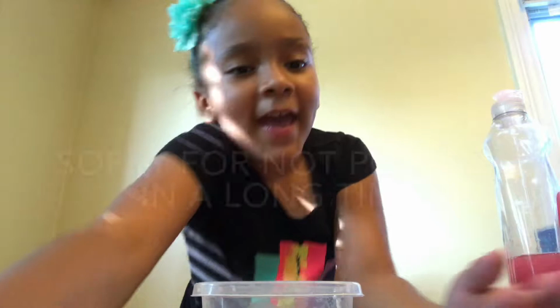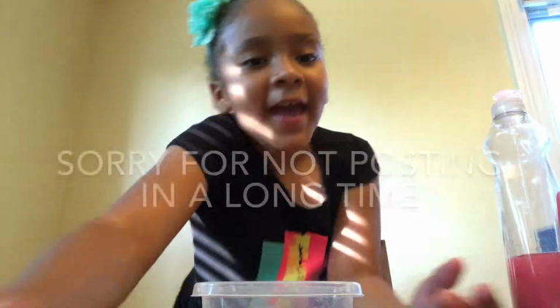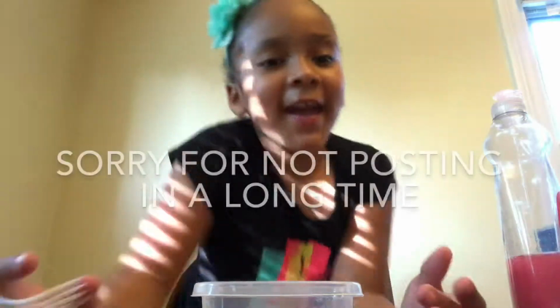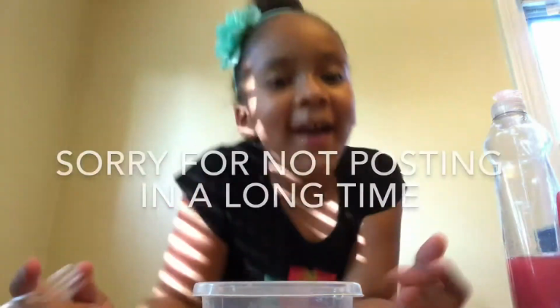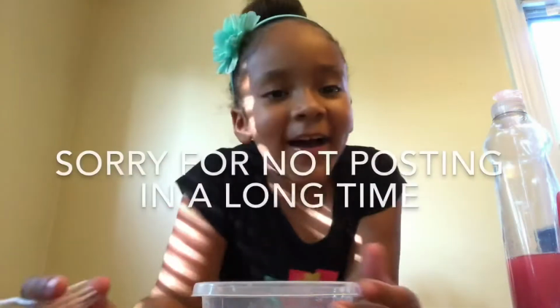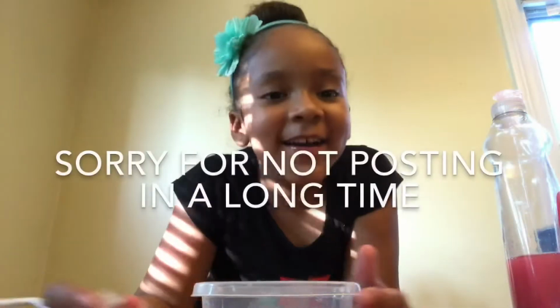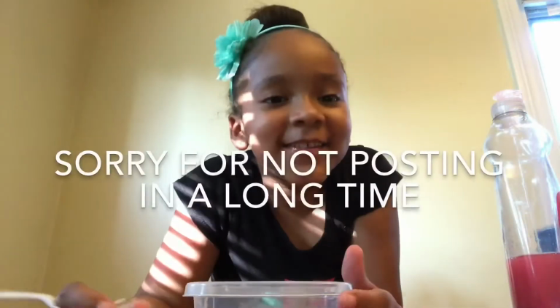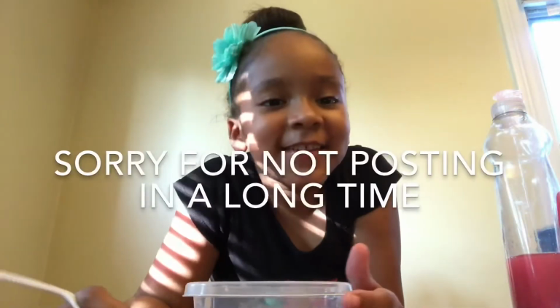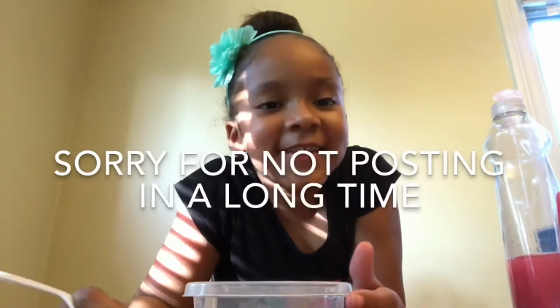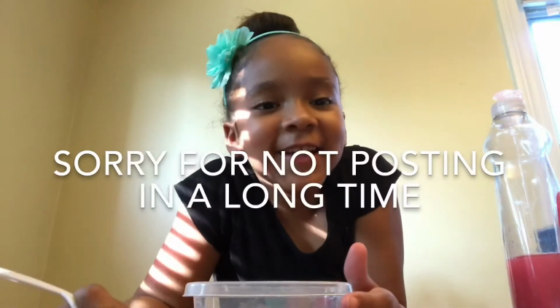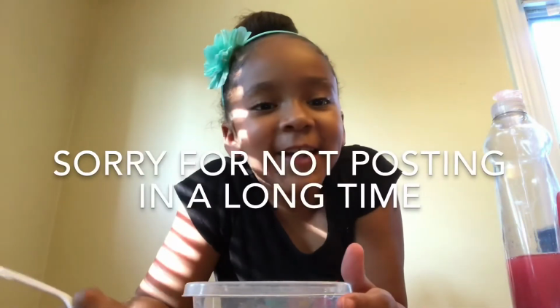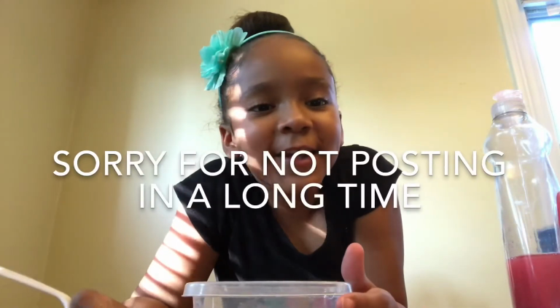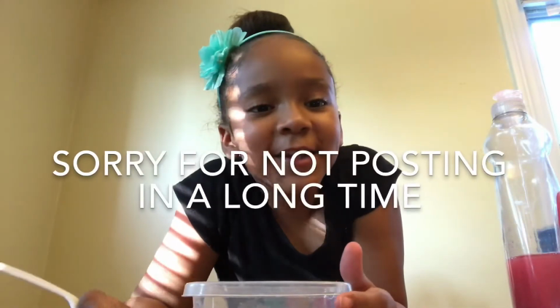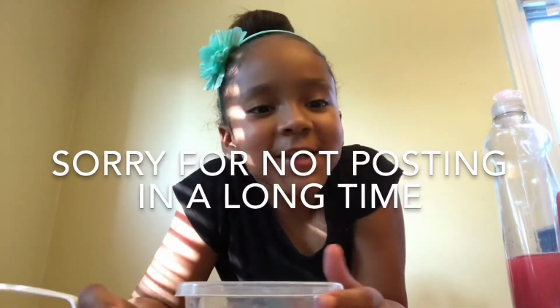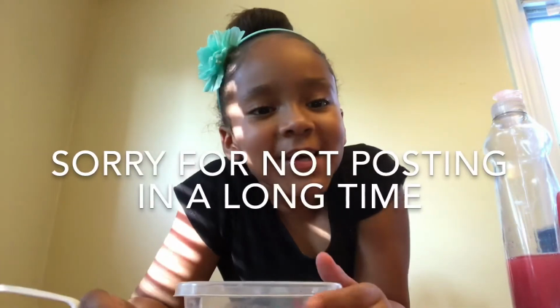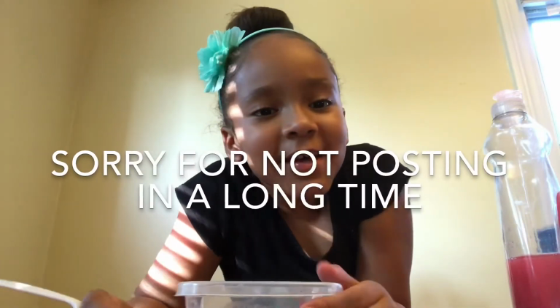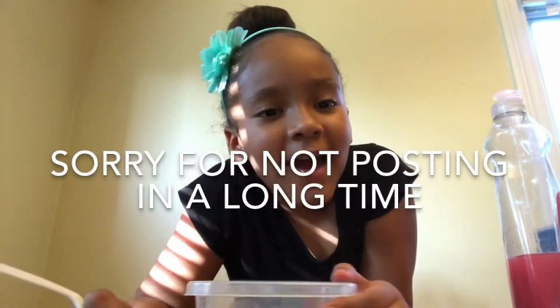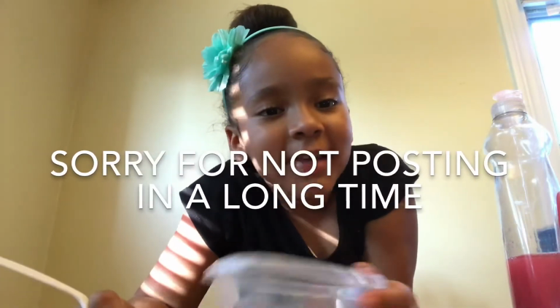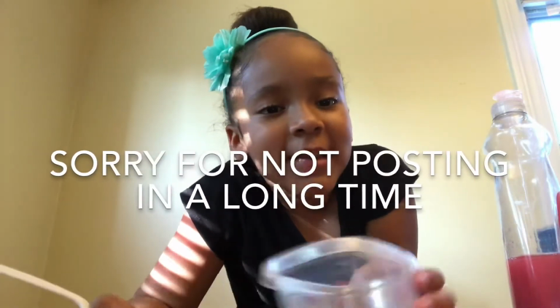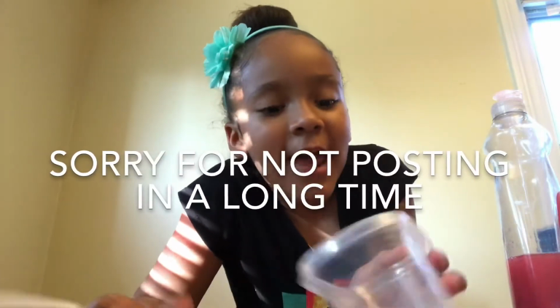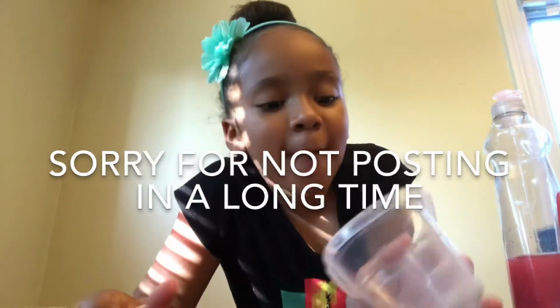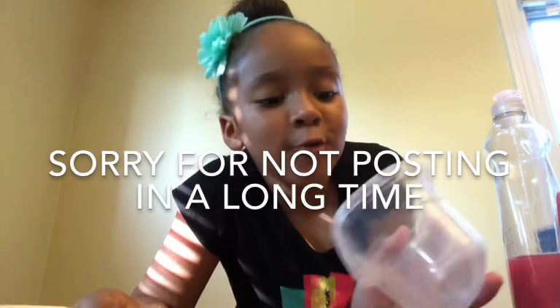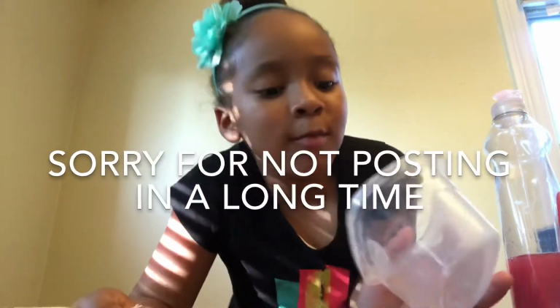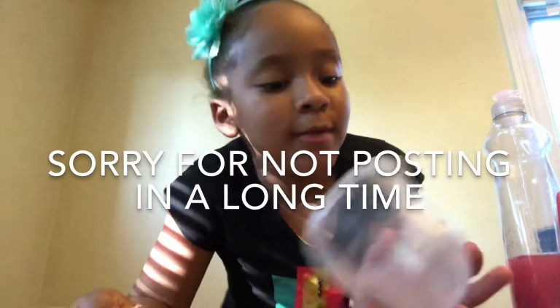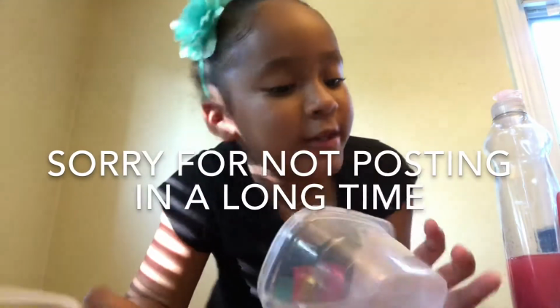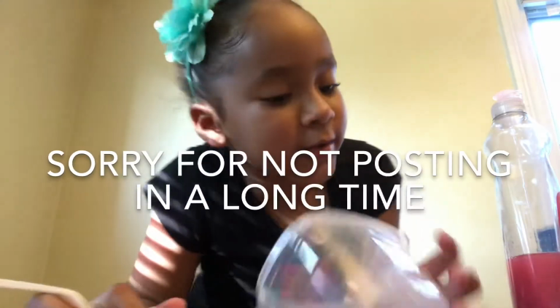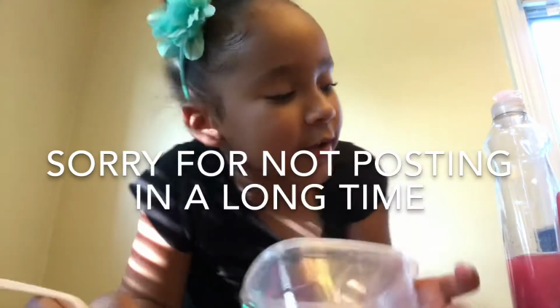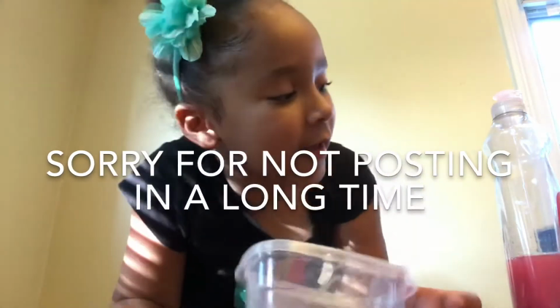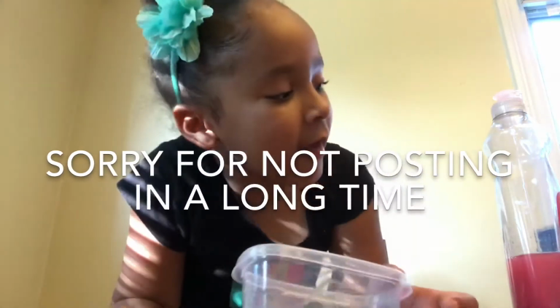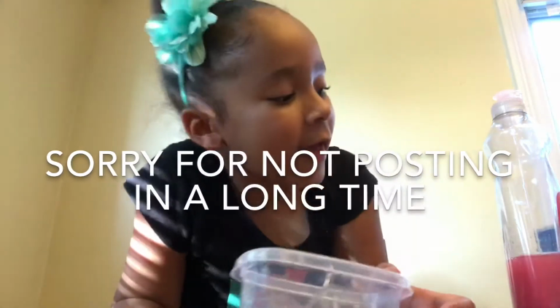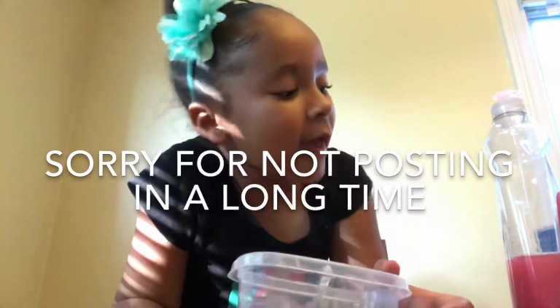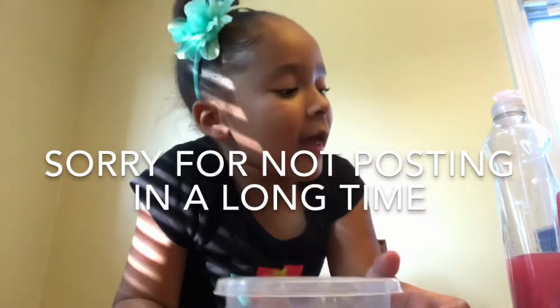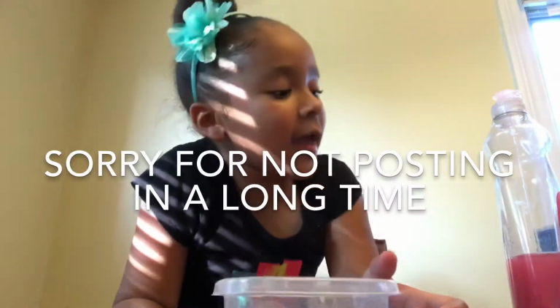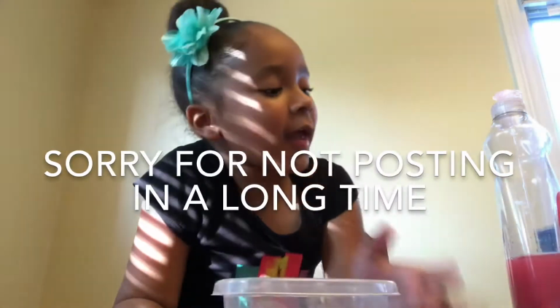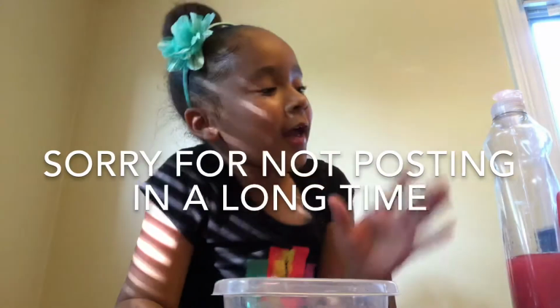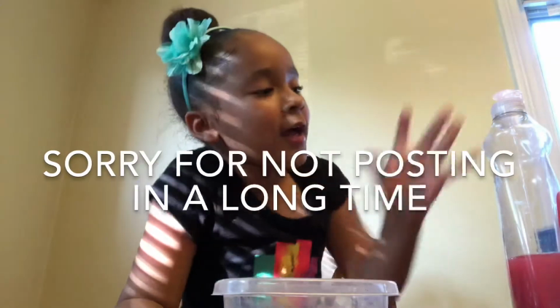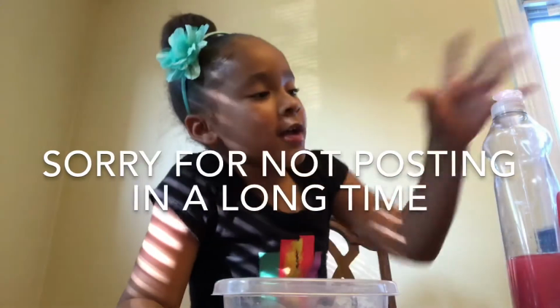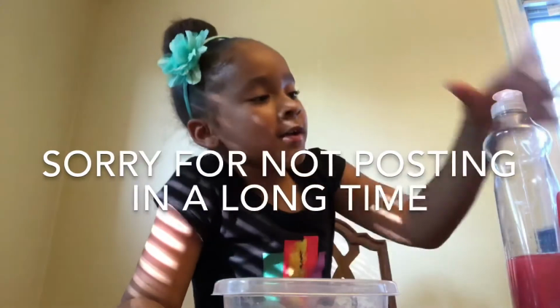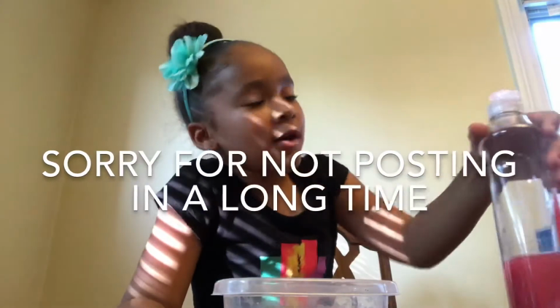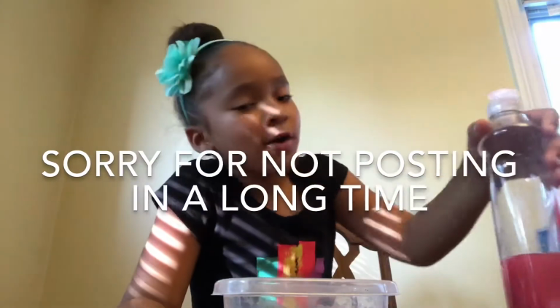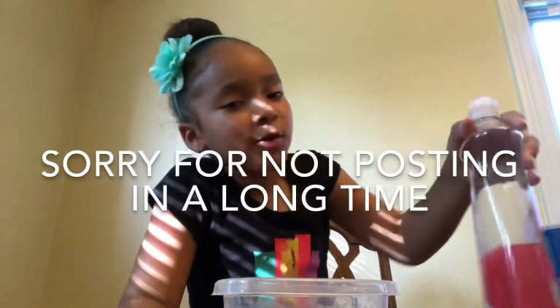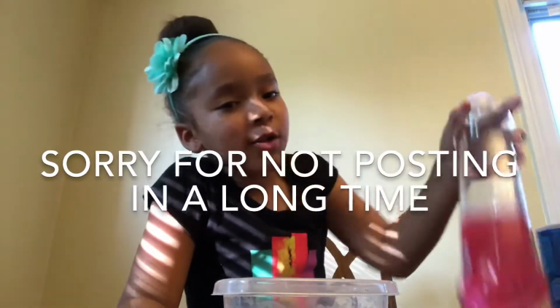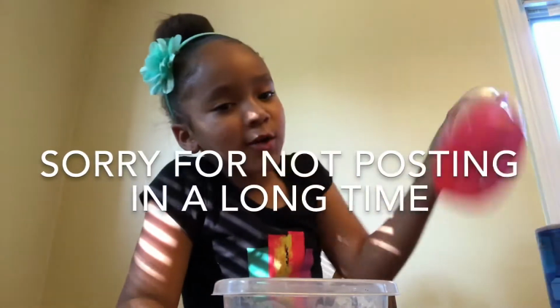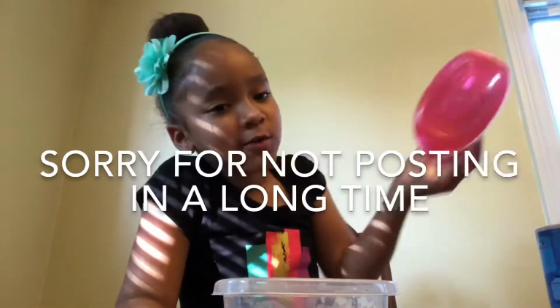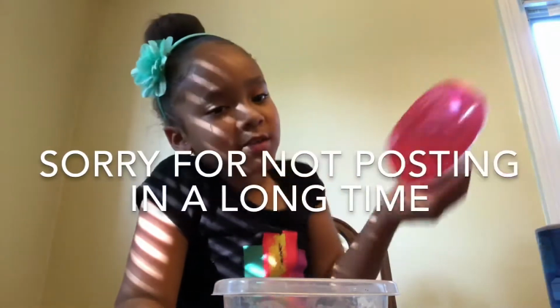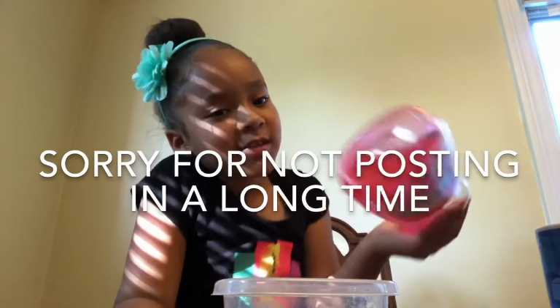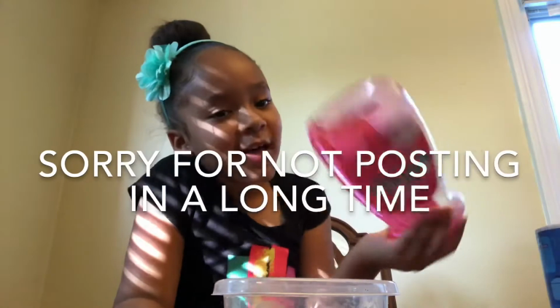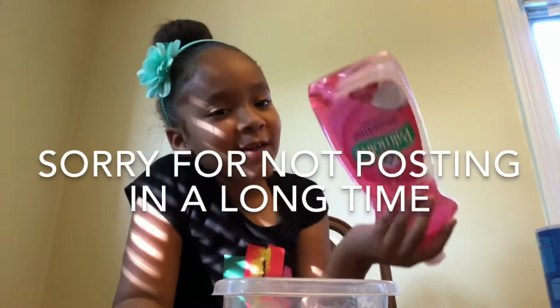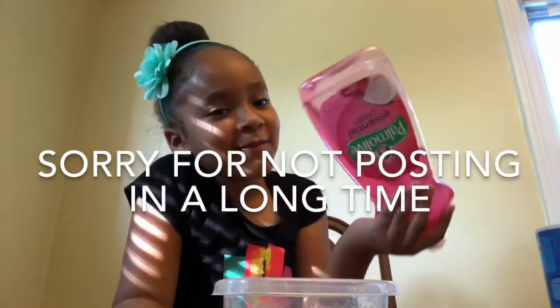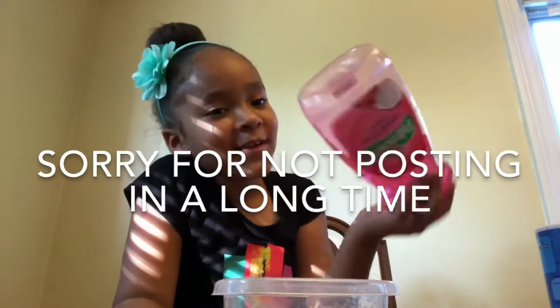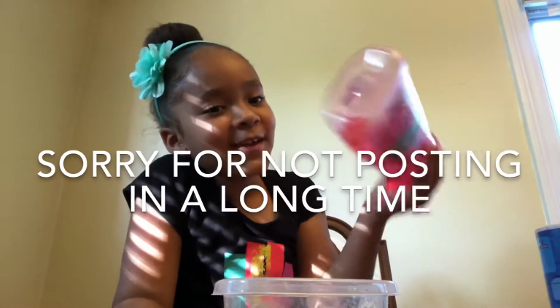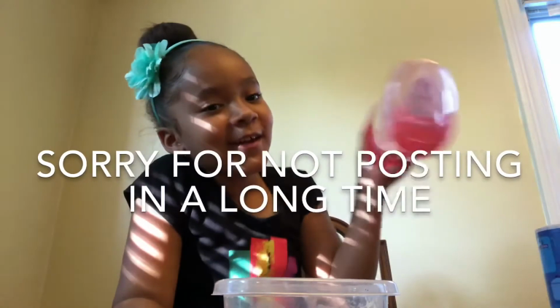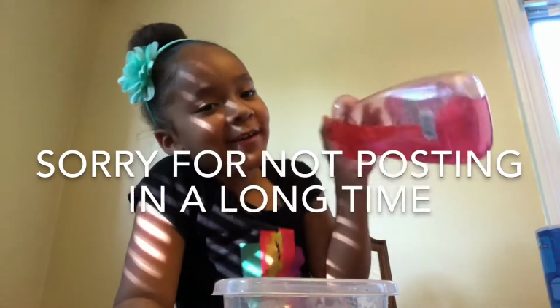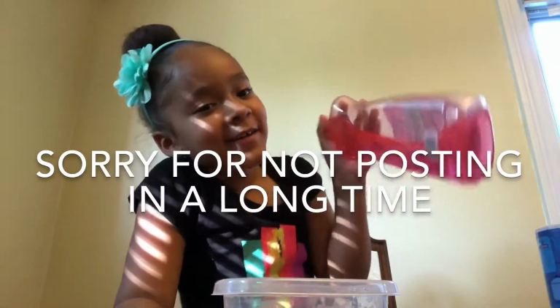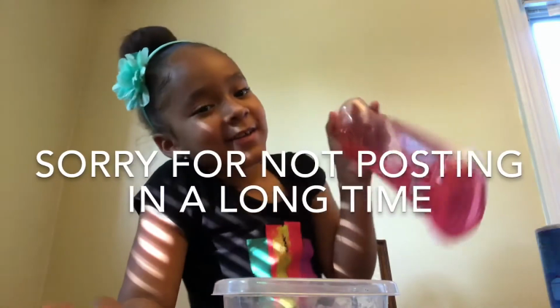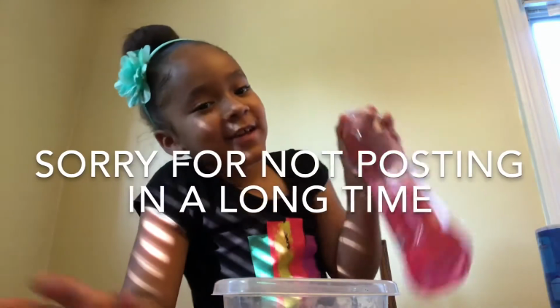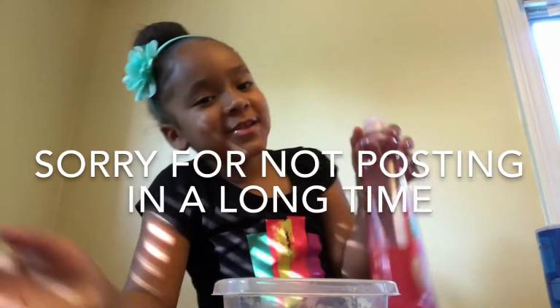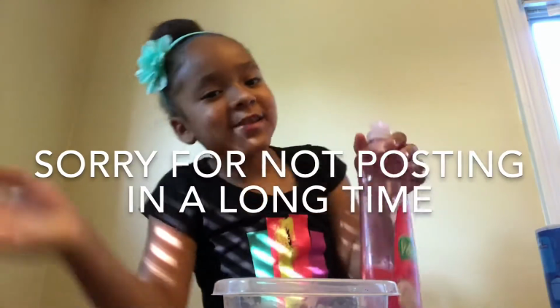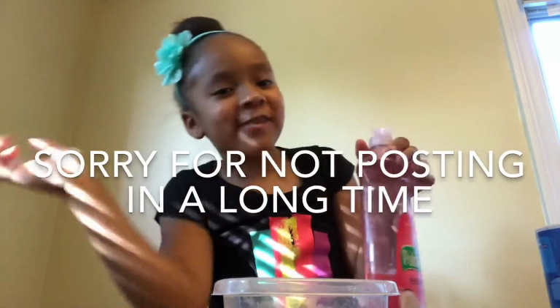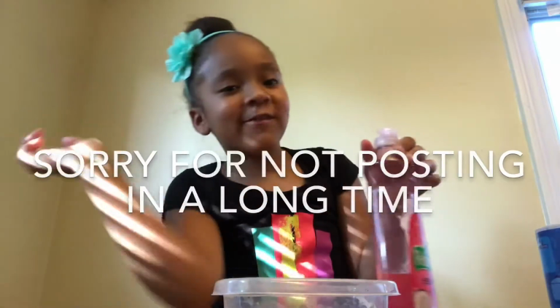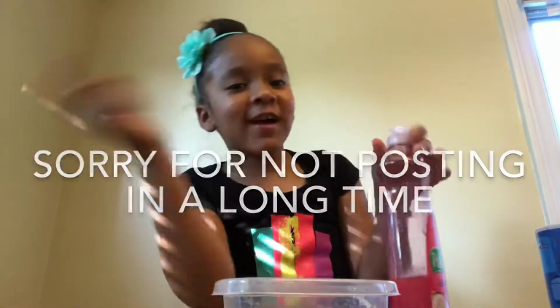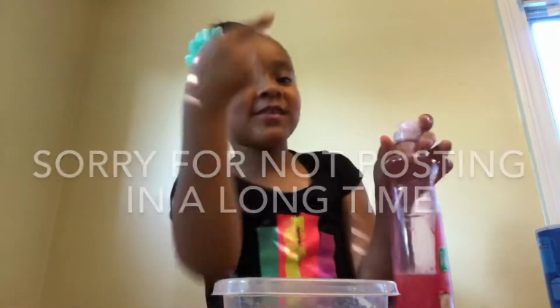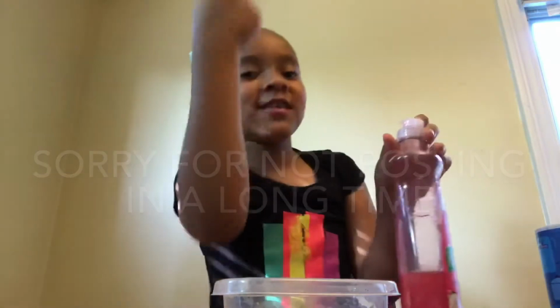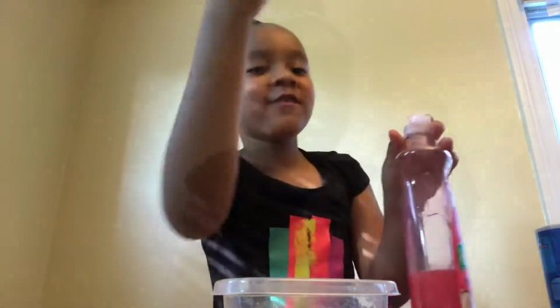Hey guys, it's Khadidja and today I'm going to be doing a no glue slime video. So let's get right into it.